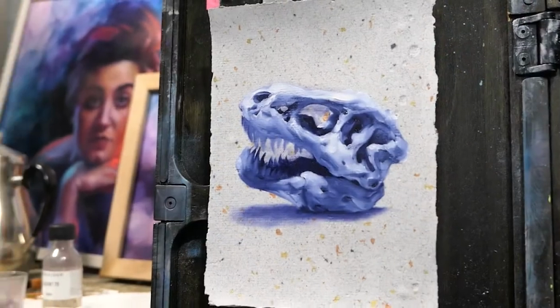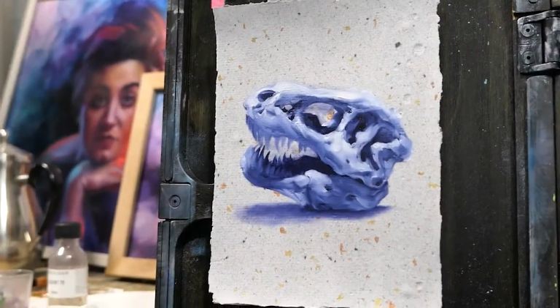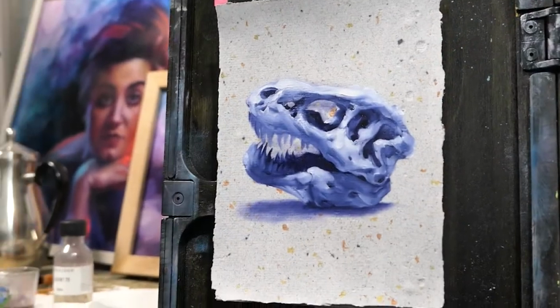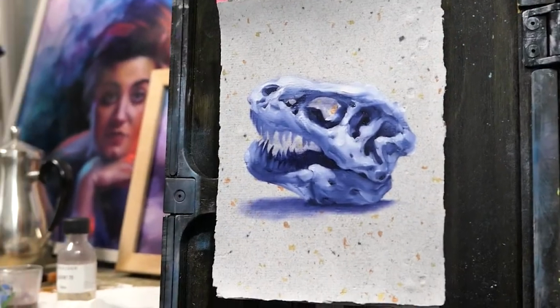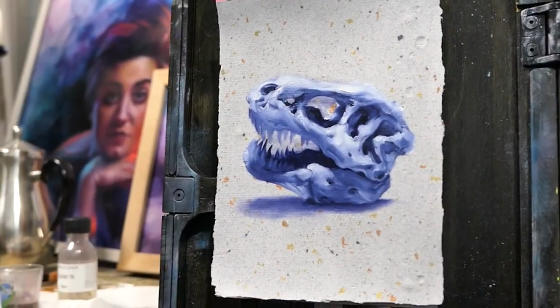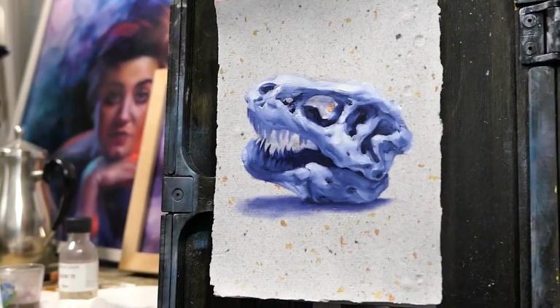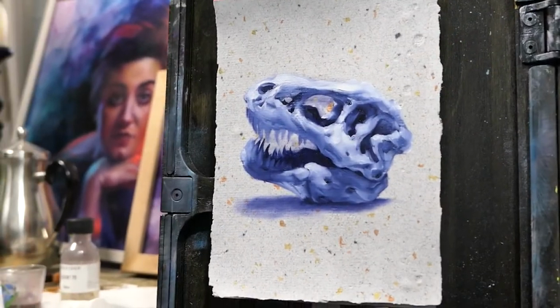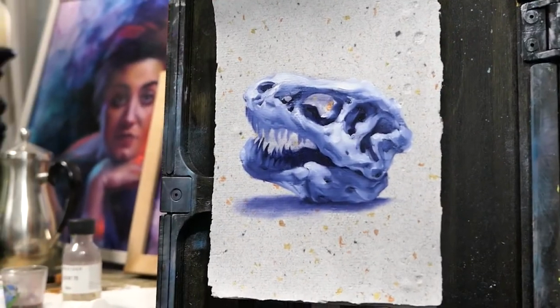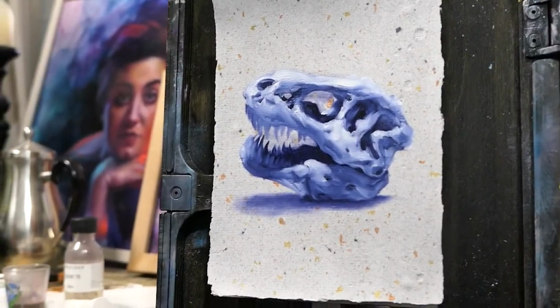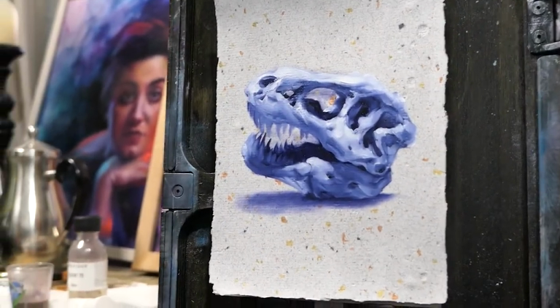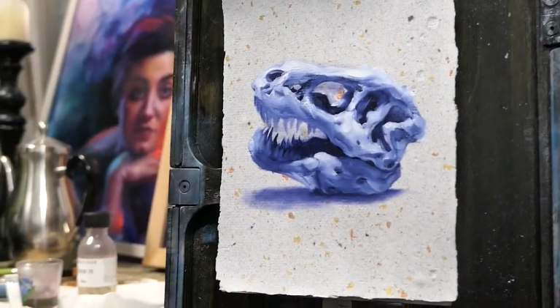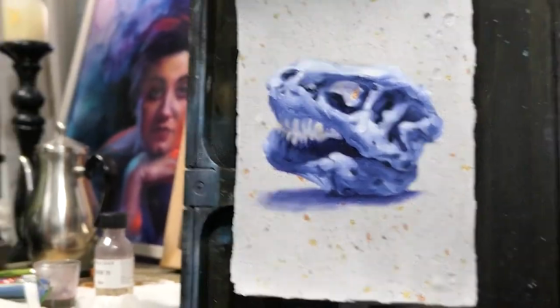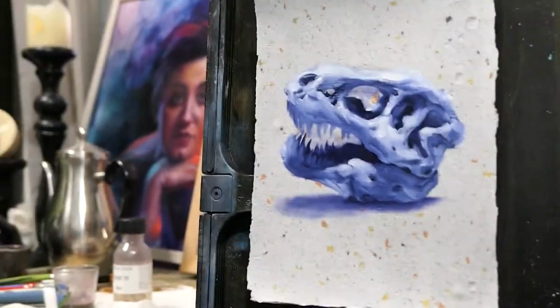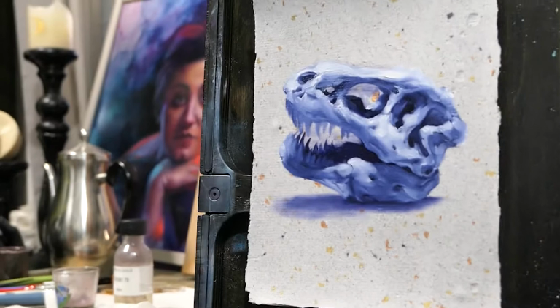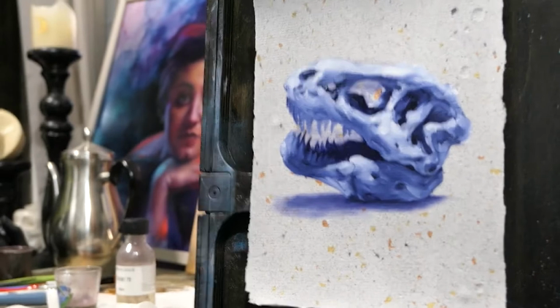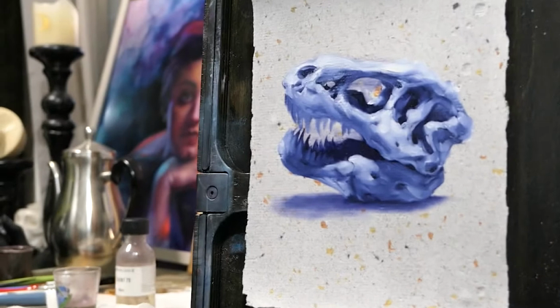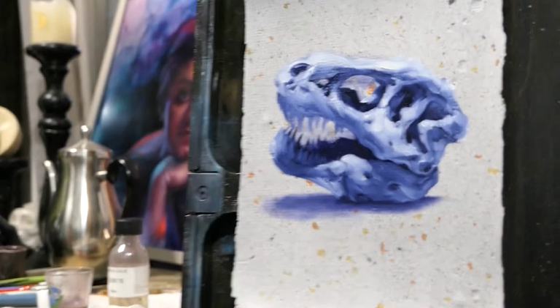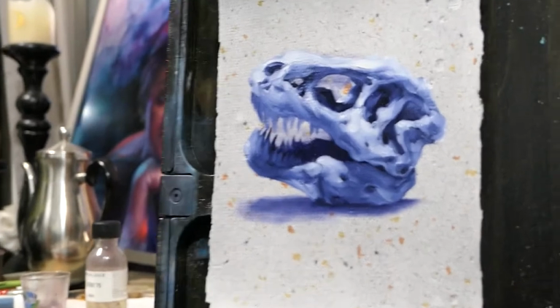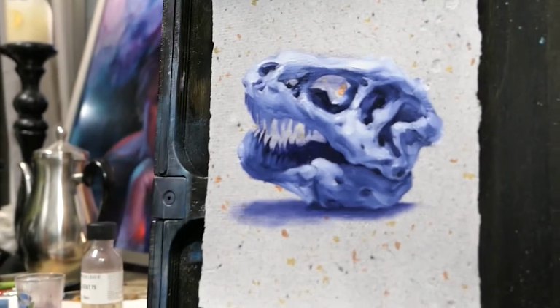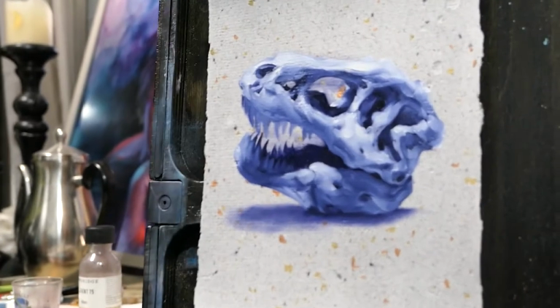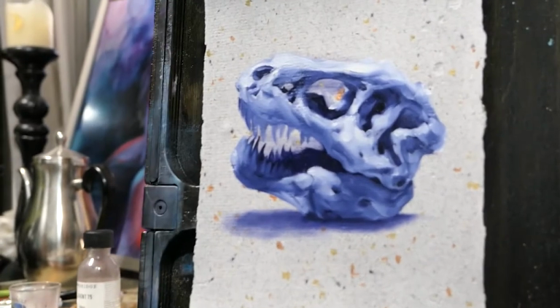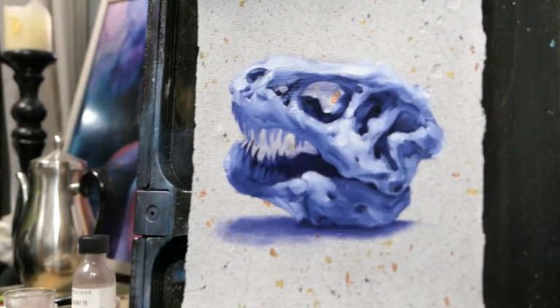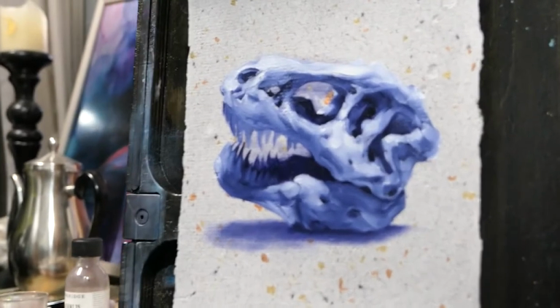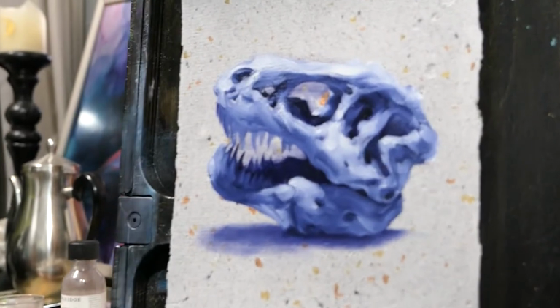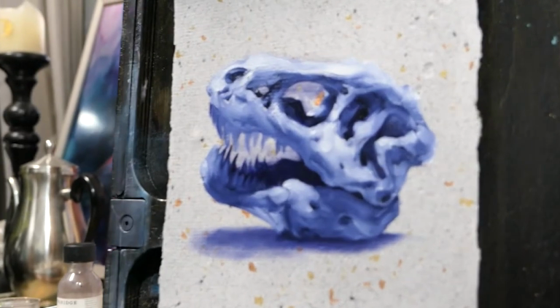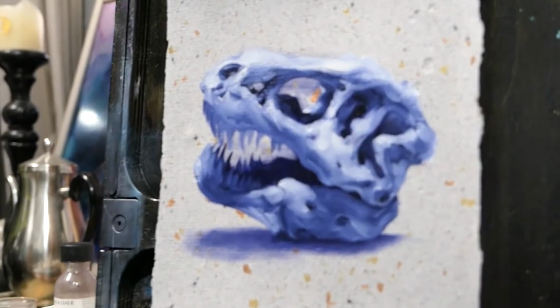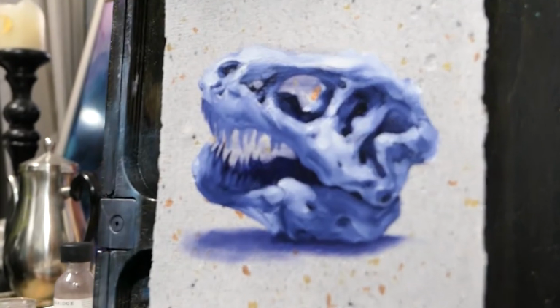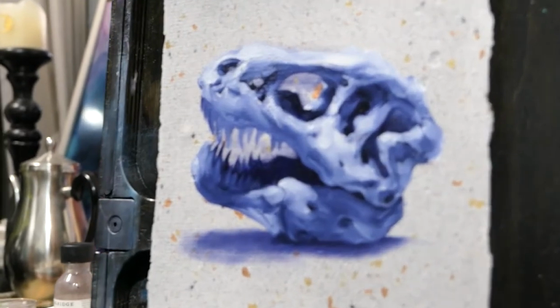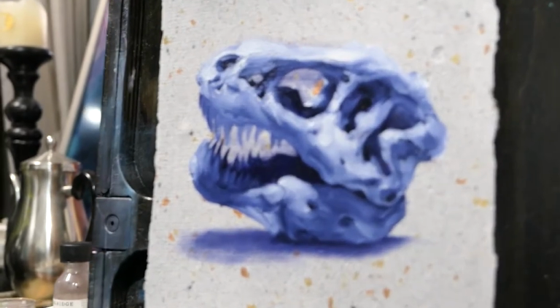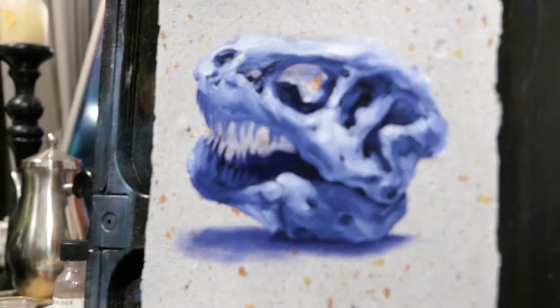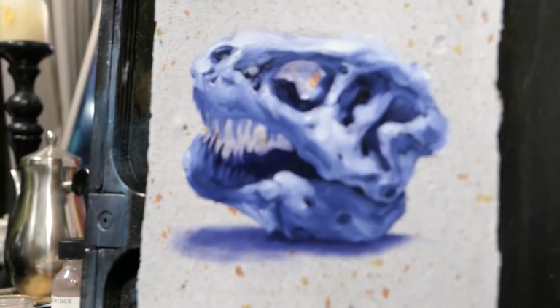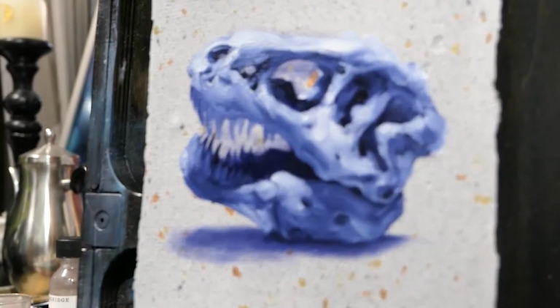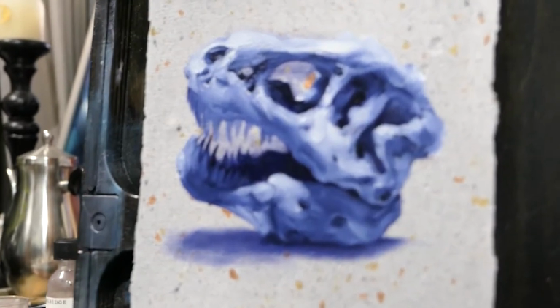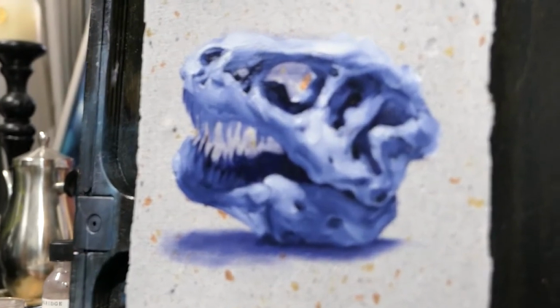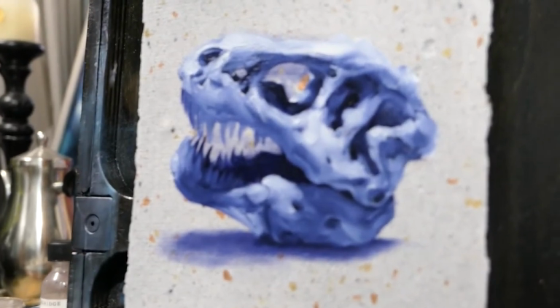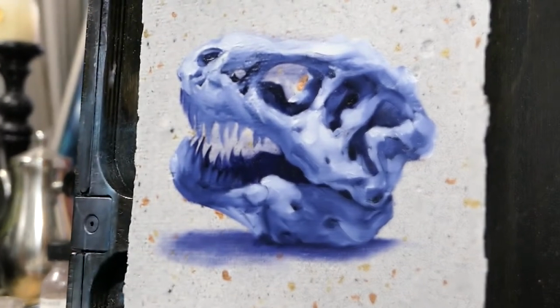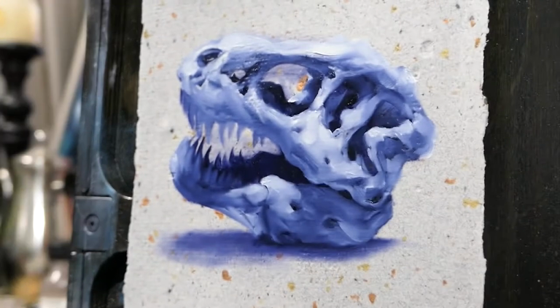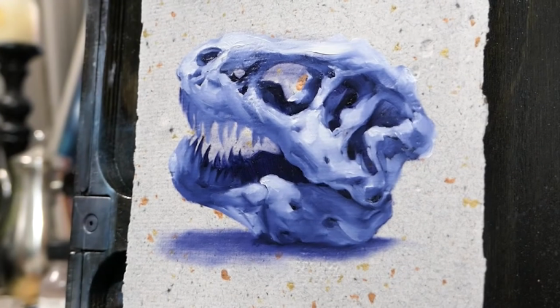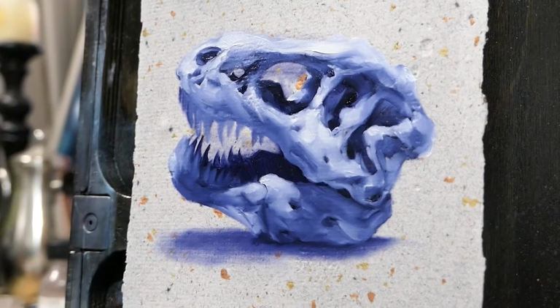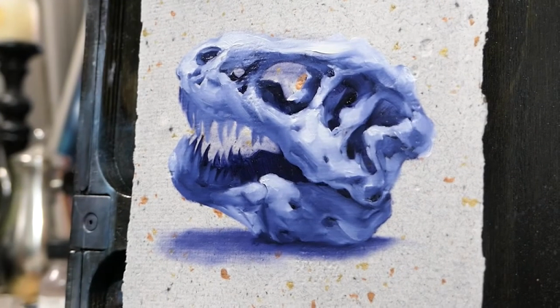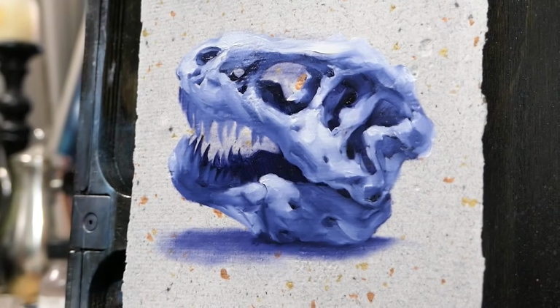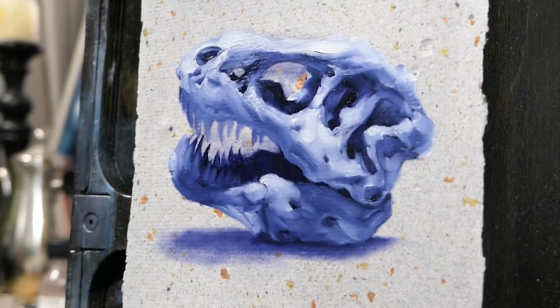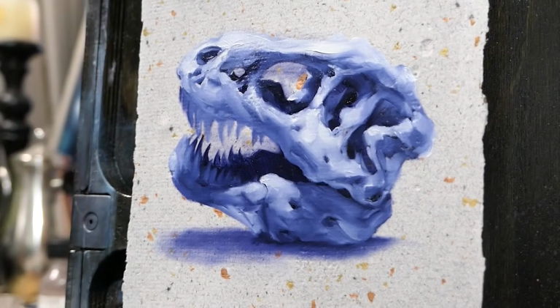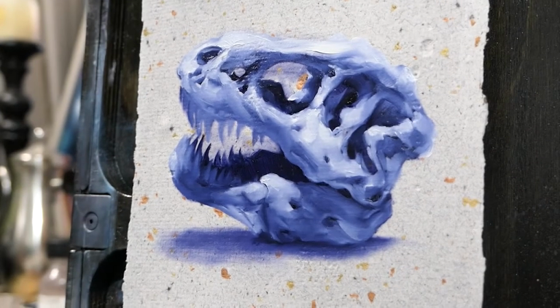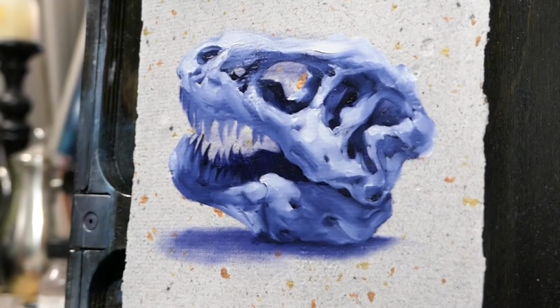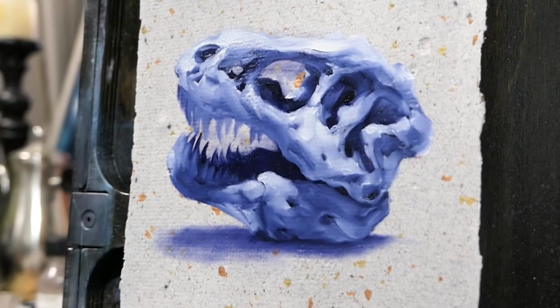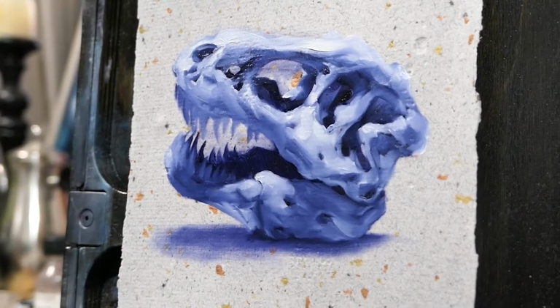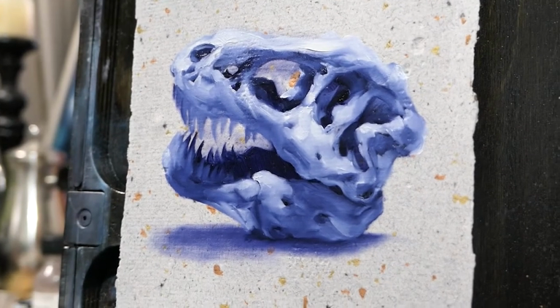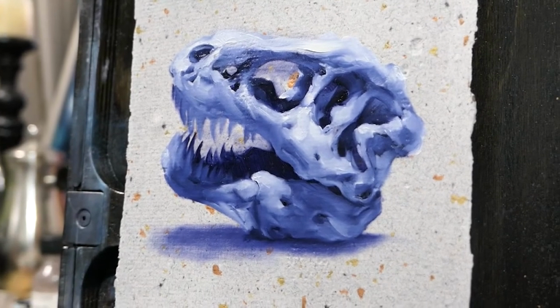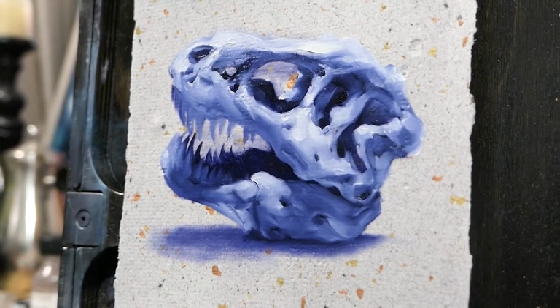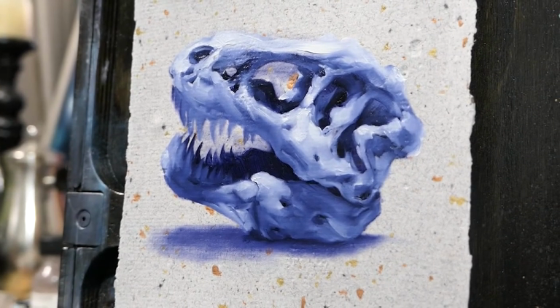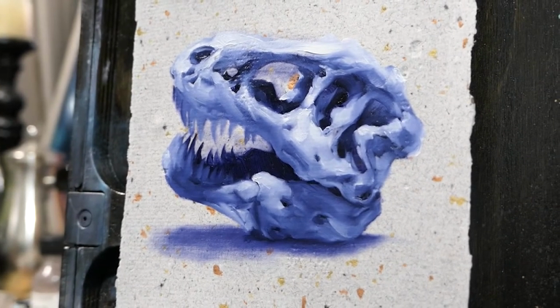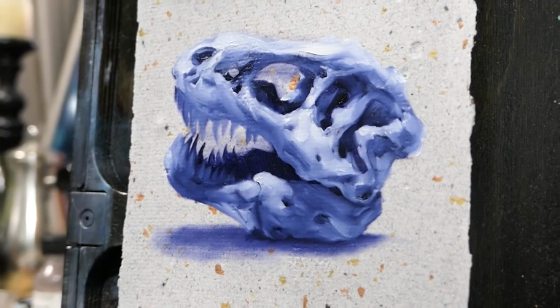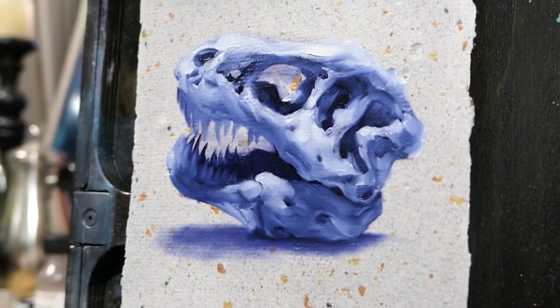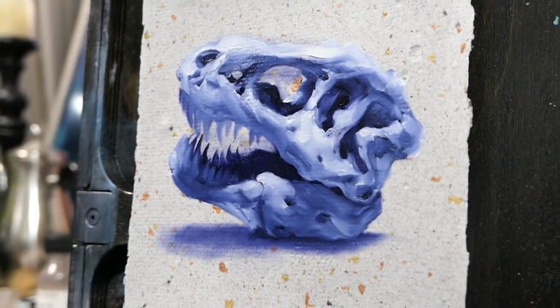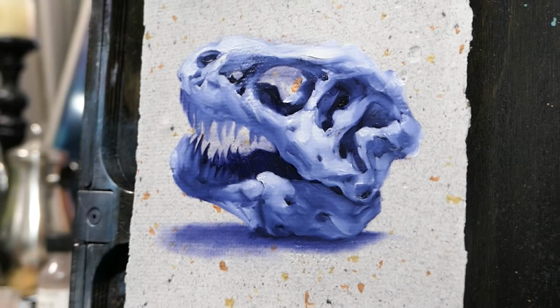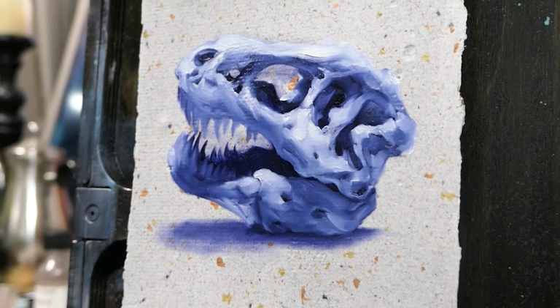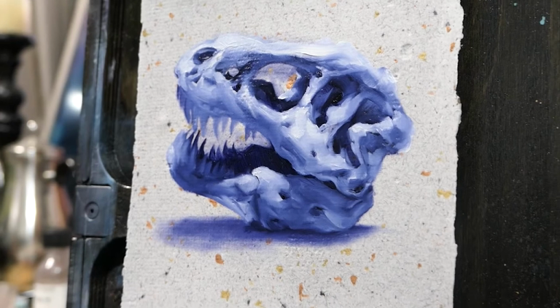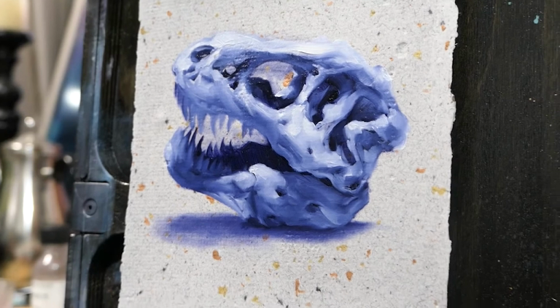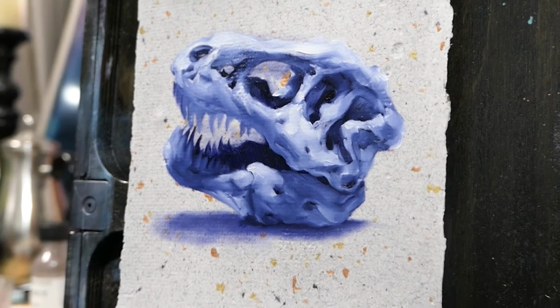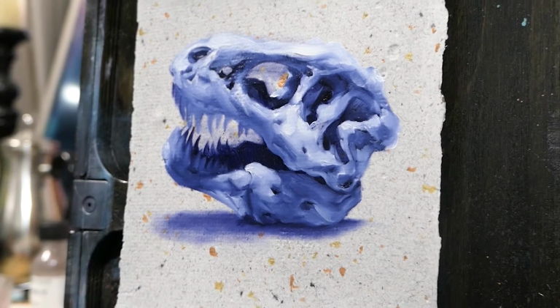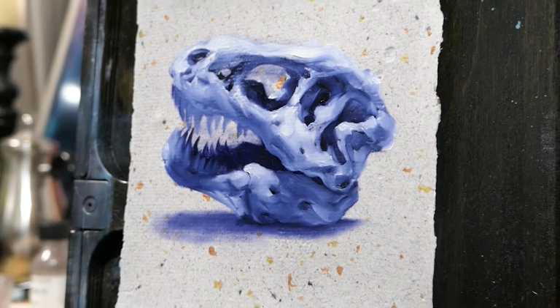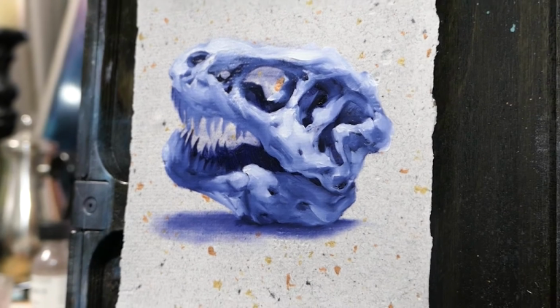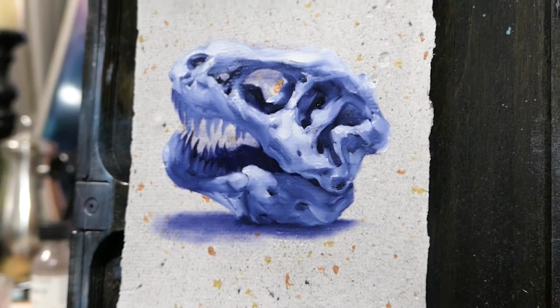Very happy with how he came out. I only used one colour — Danthrone Blue by Langridge Oil Paints — with white of course.